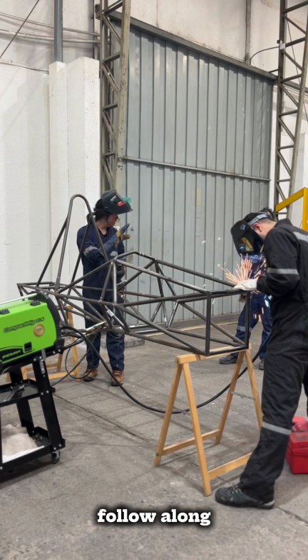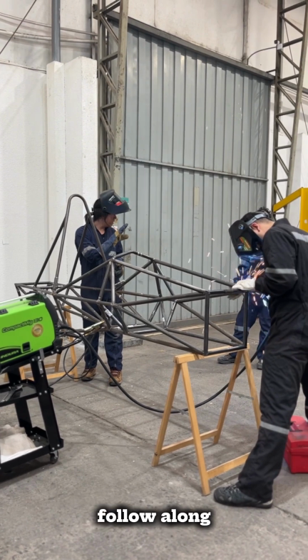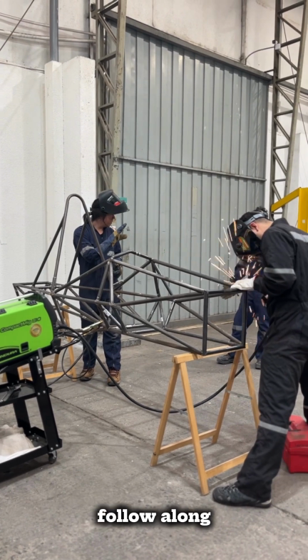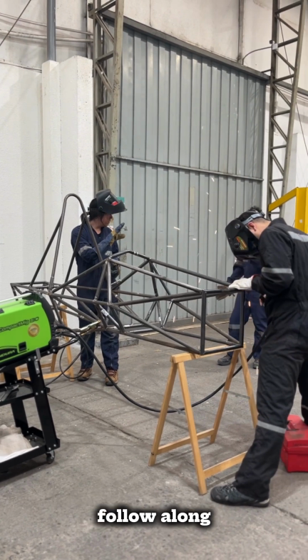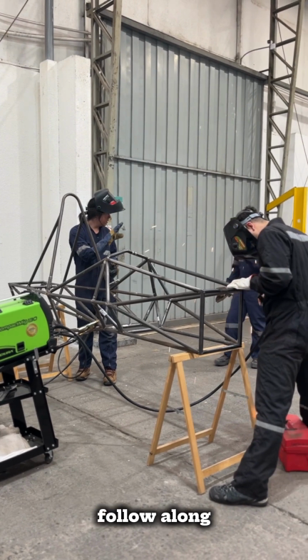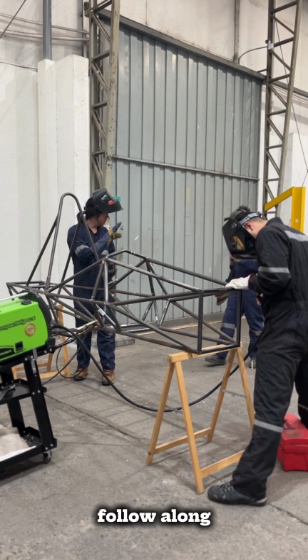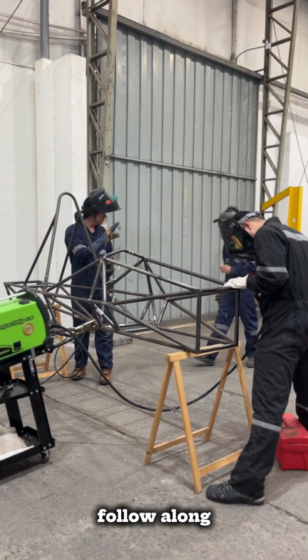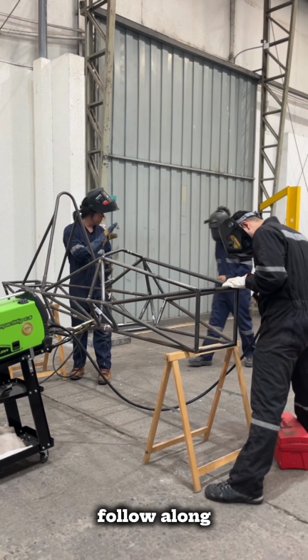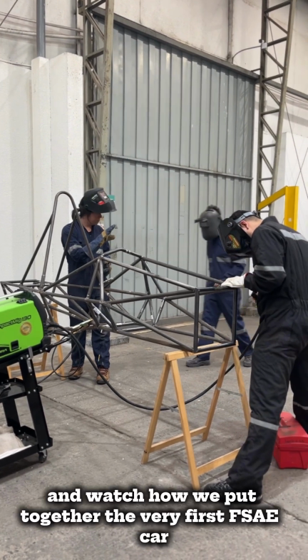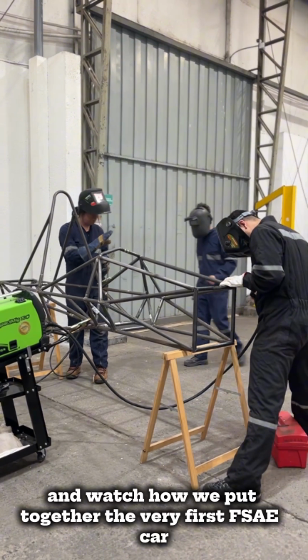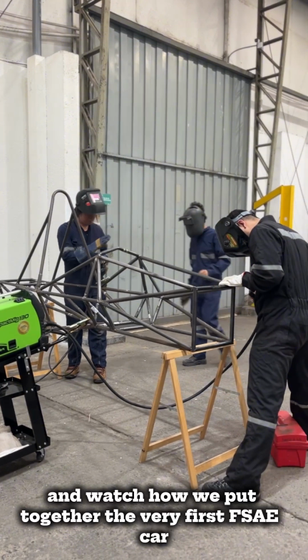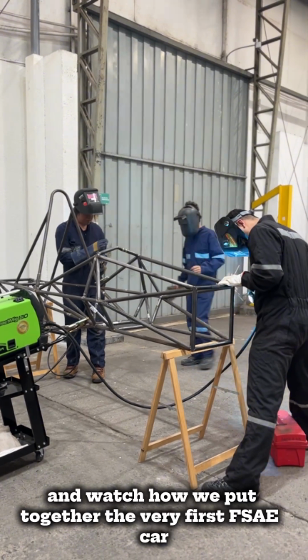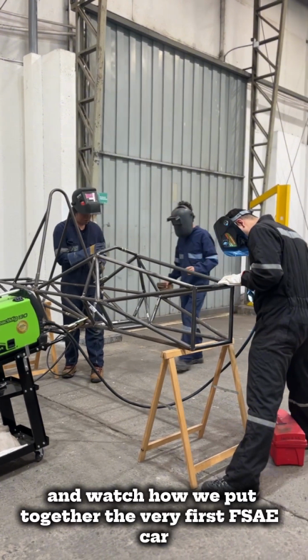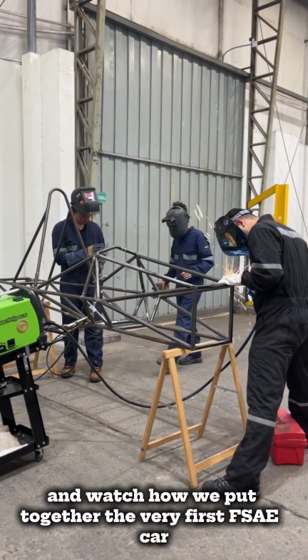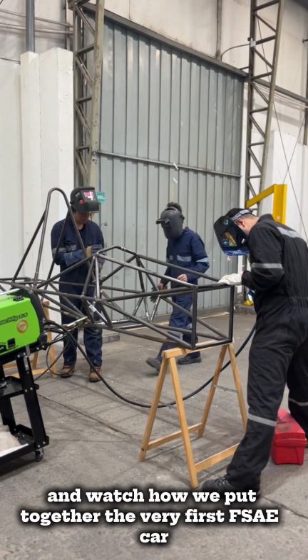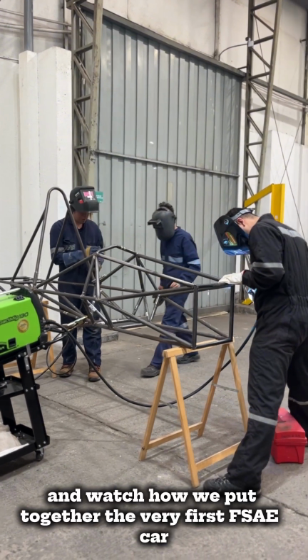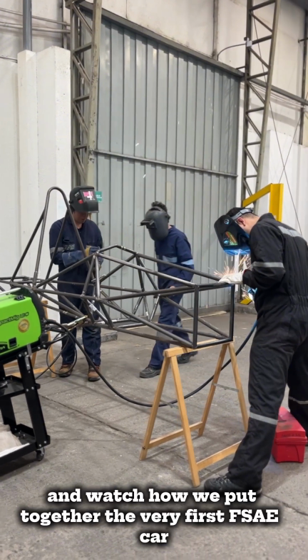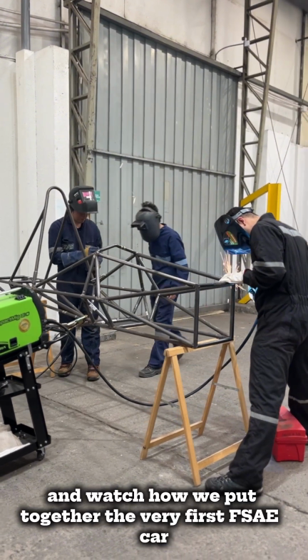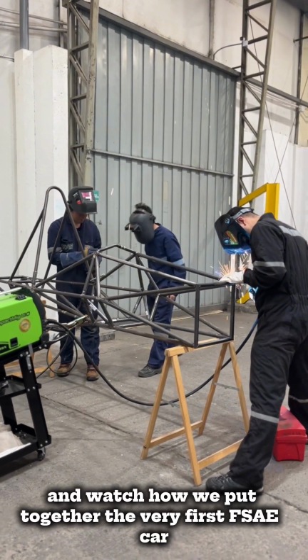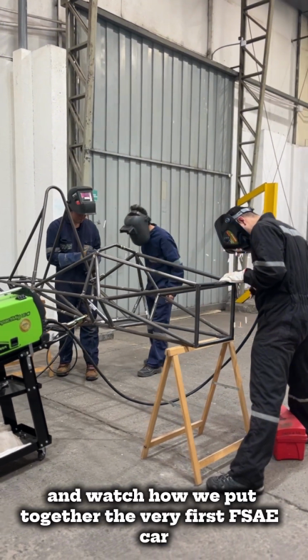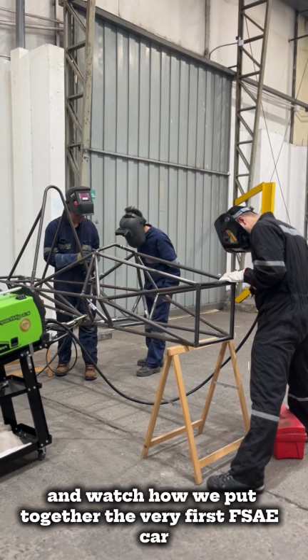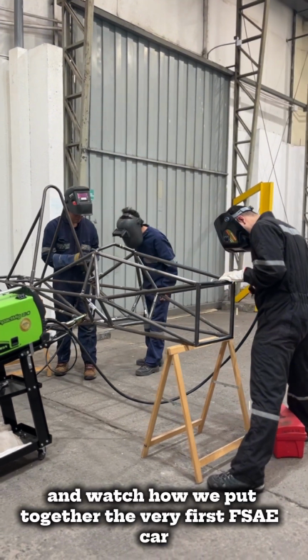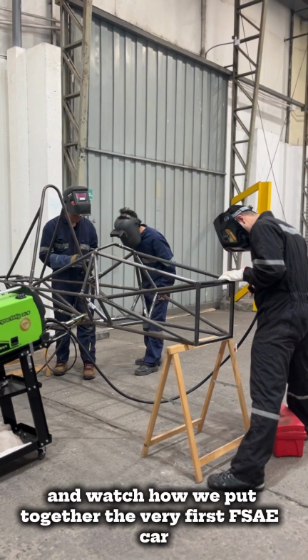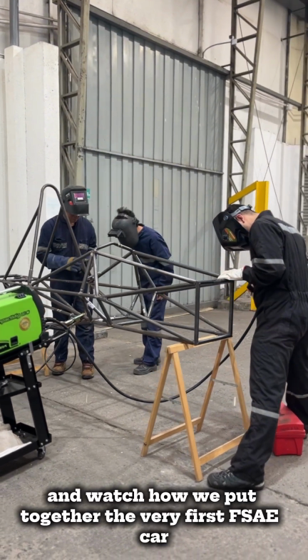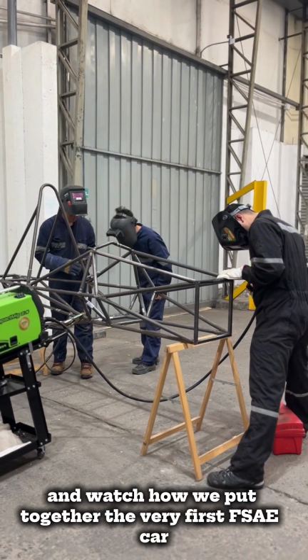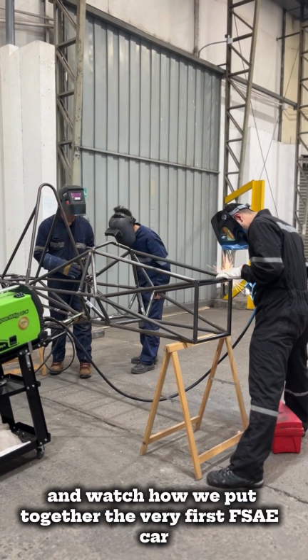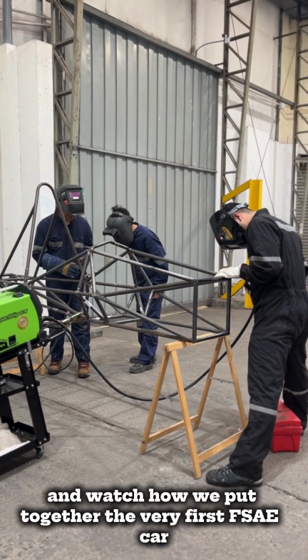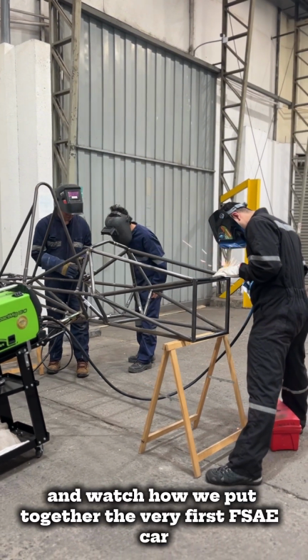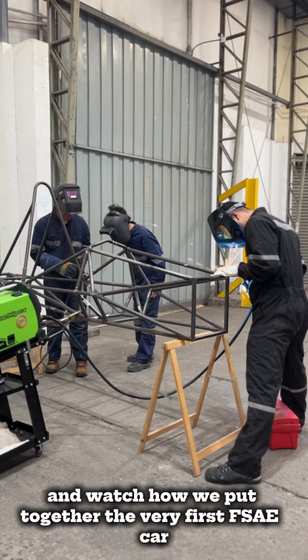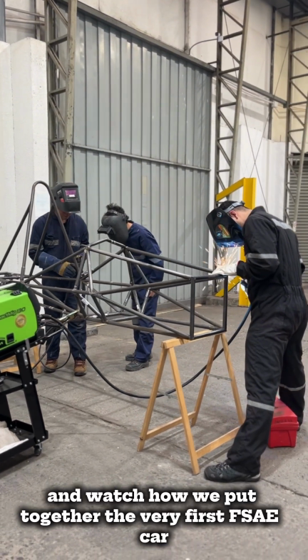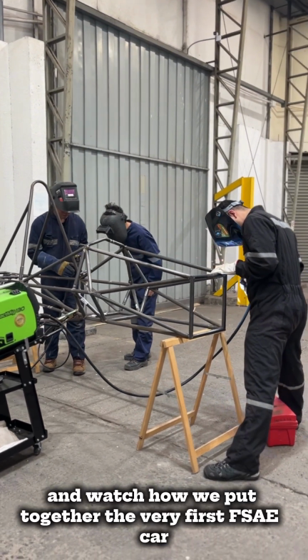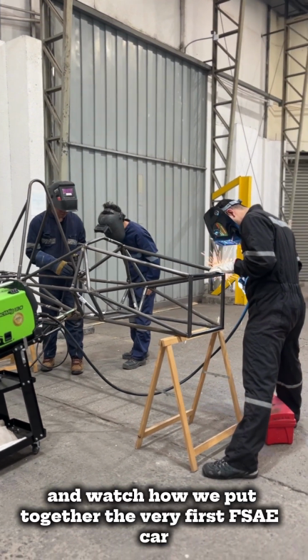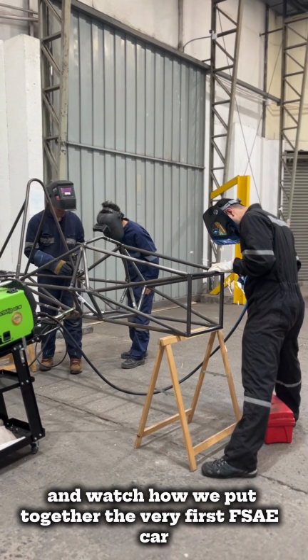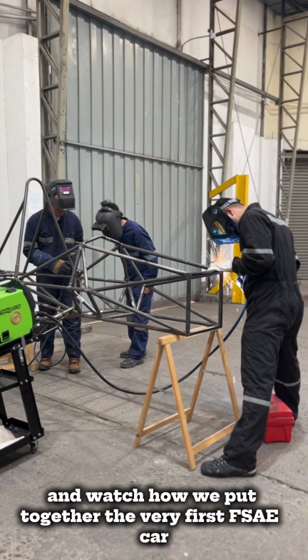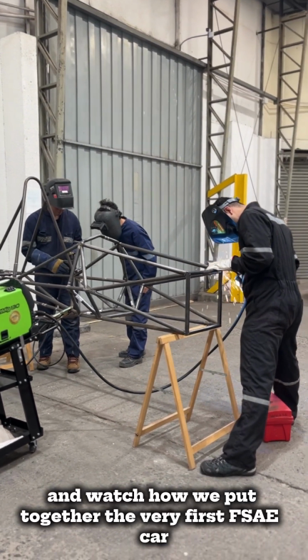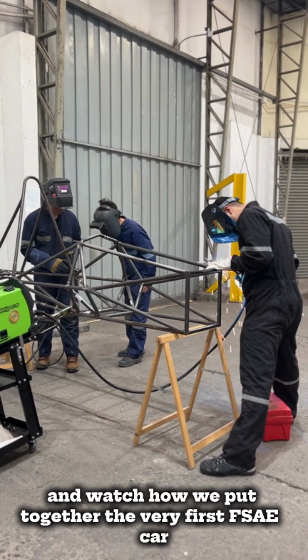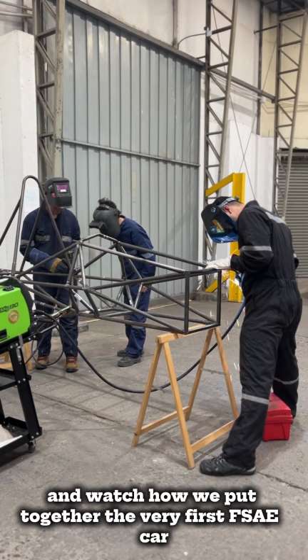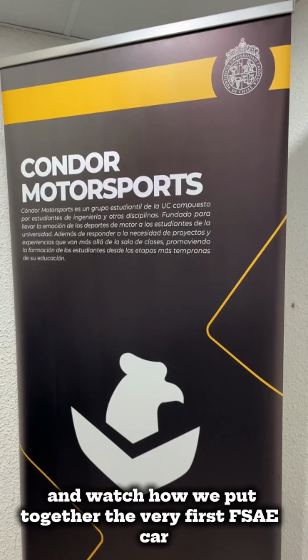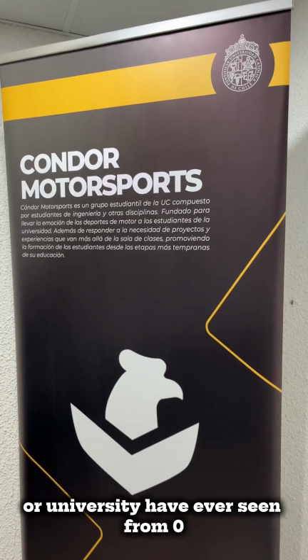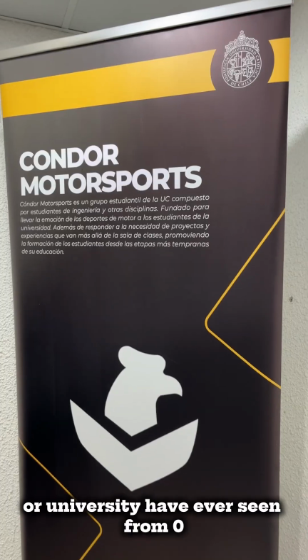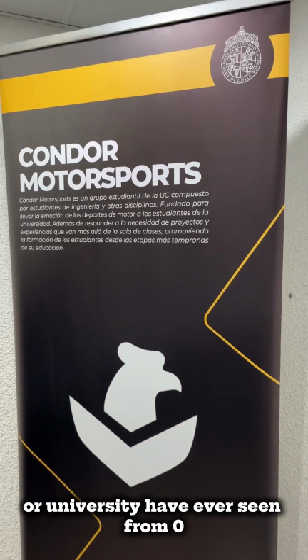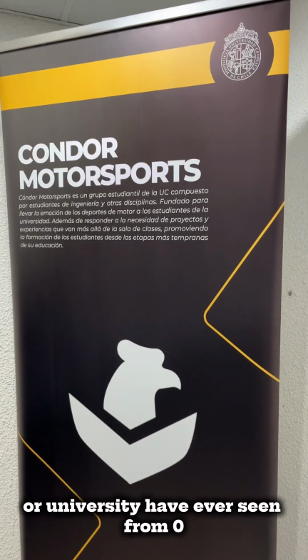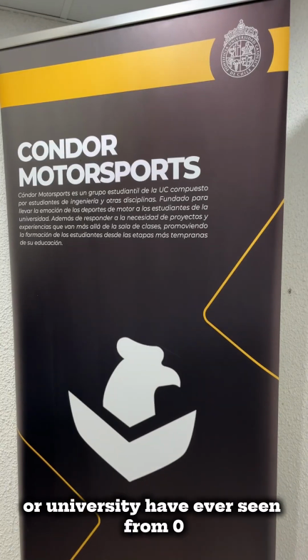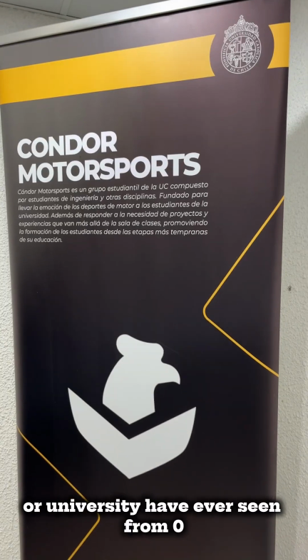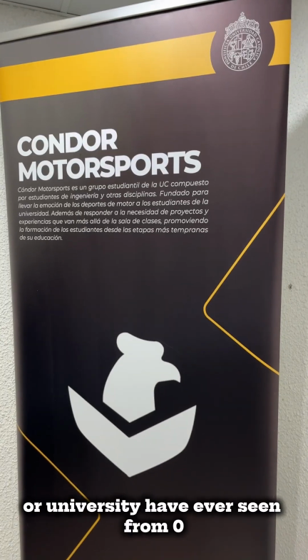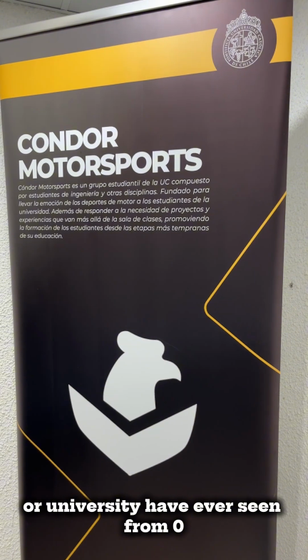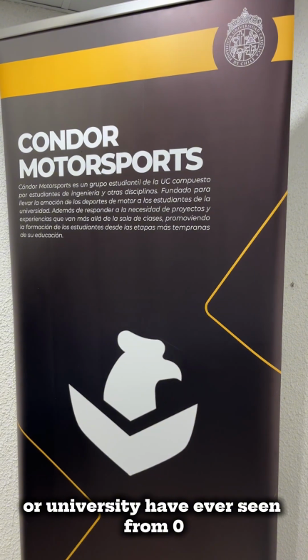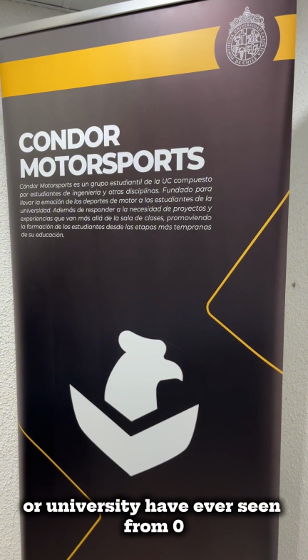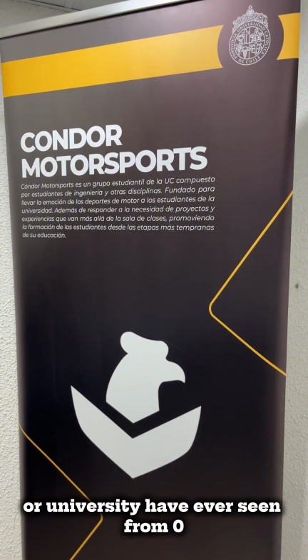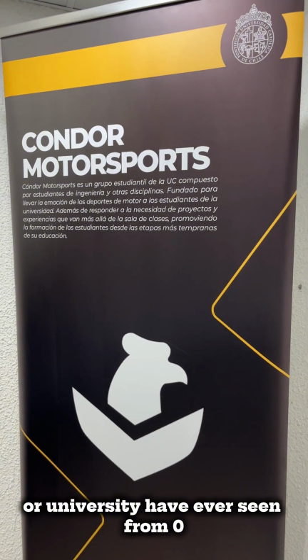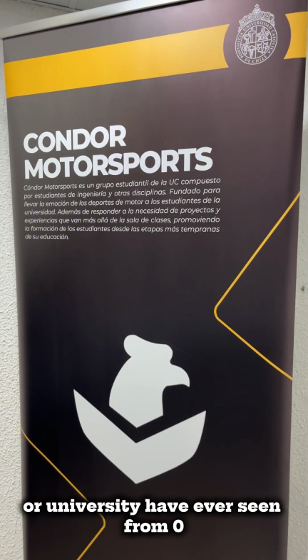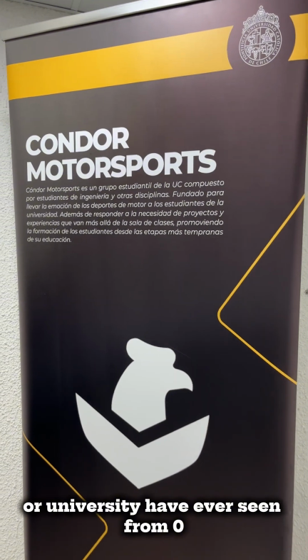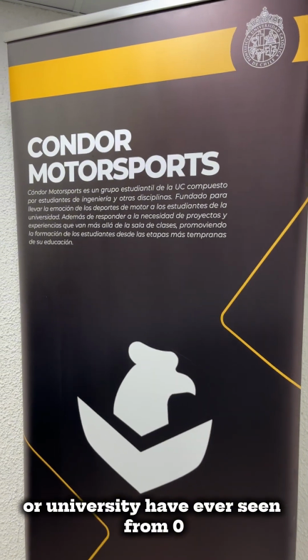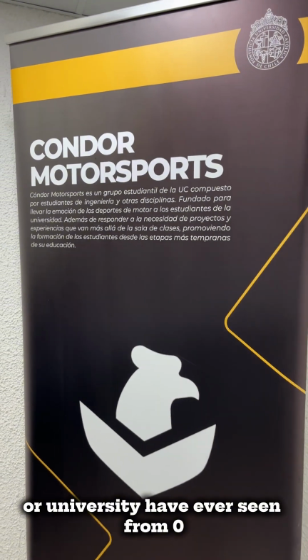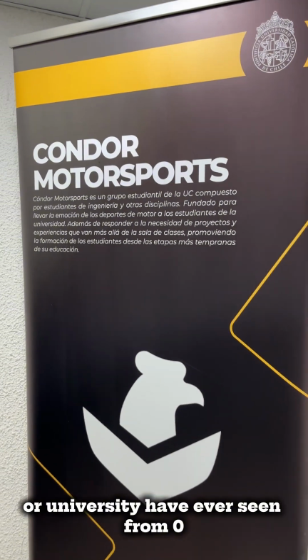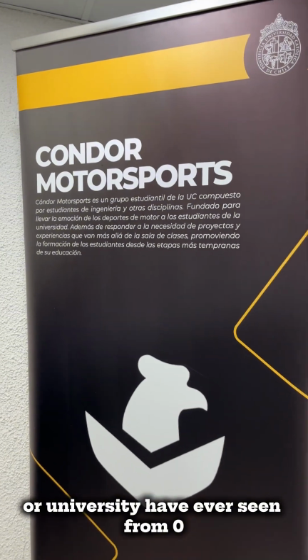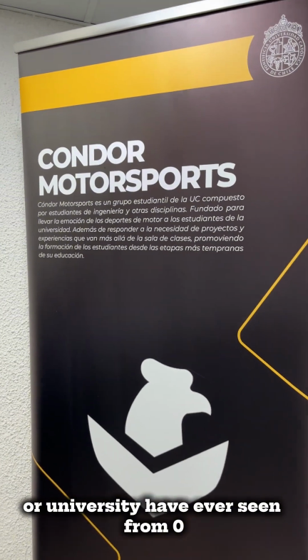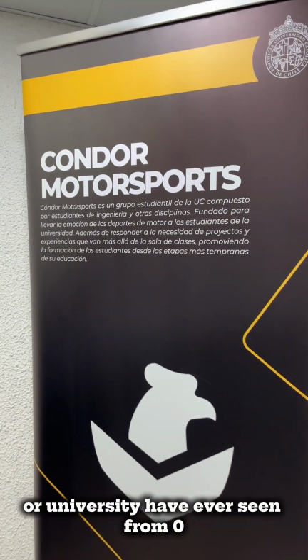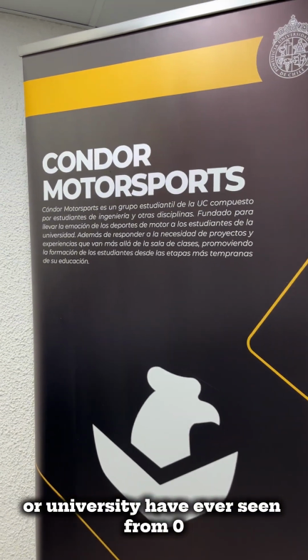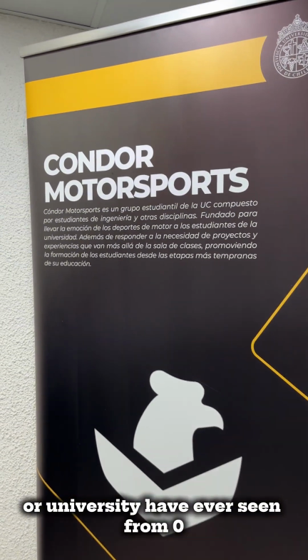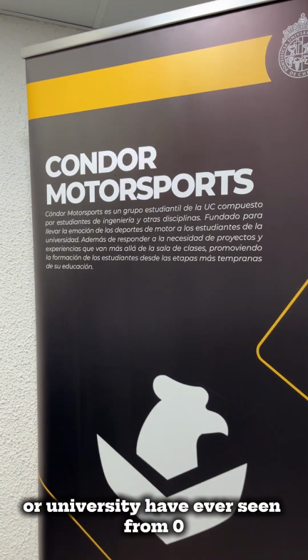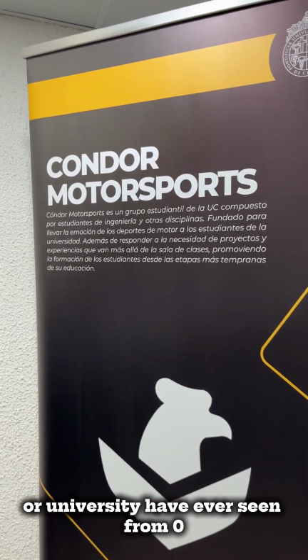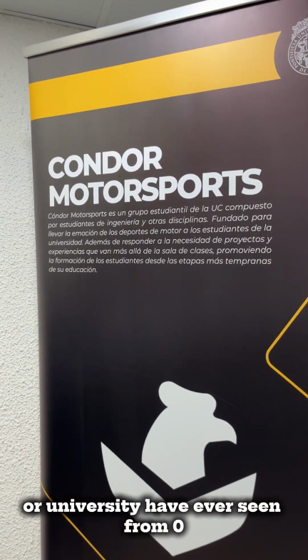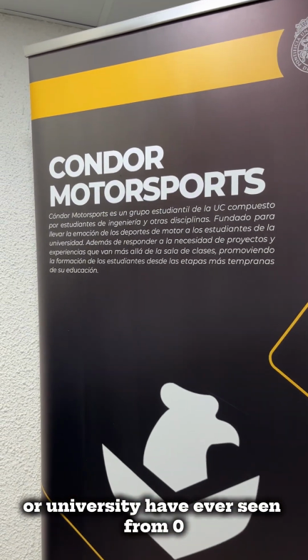Follow along and watch how we put together the very first FSA car our university has ever seen, from zero.